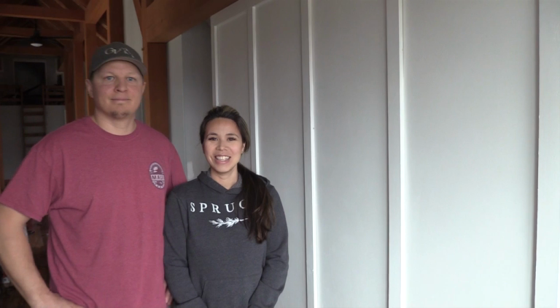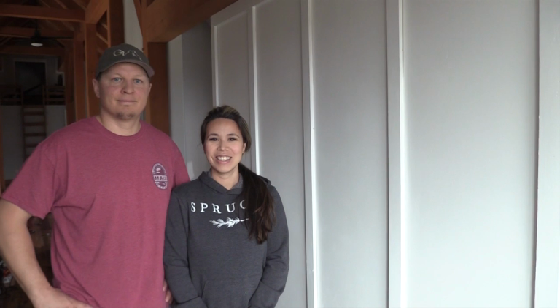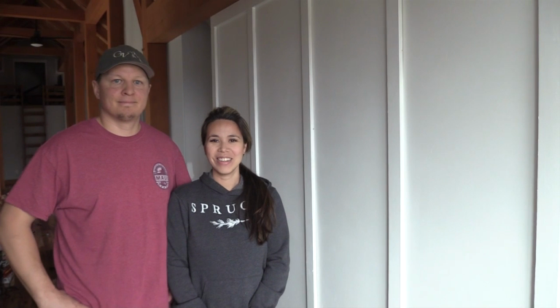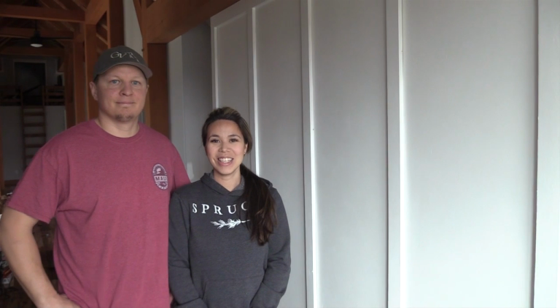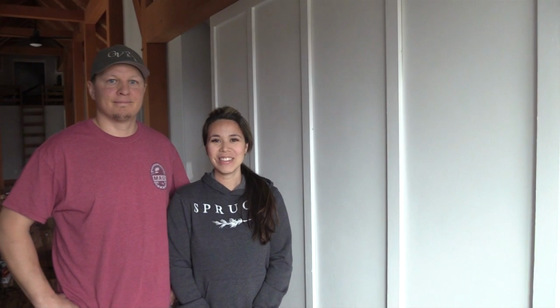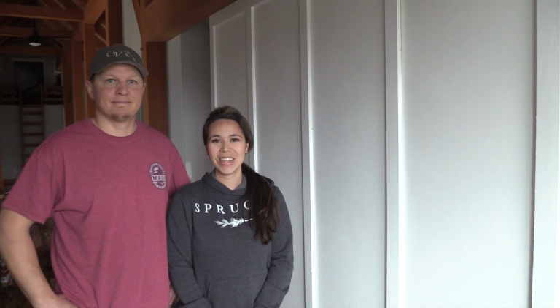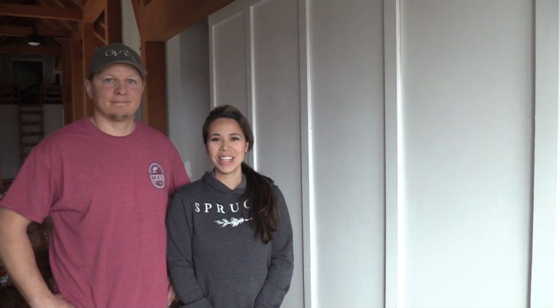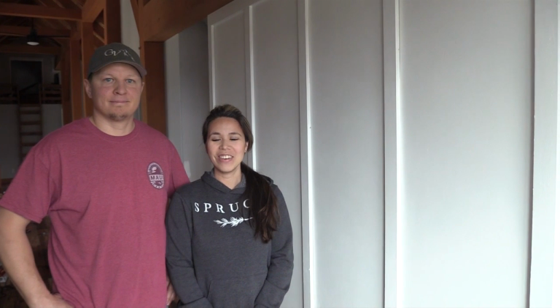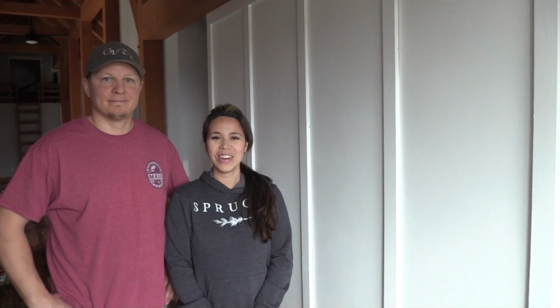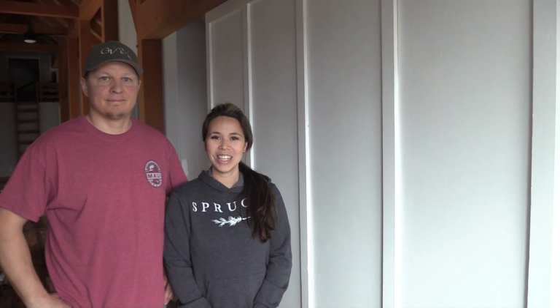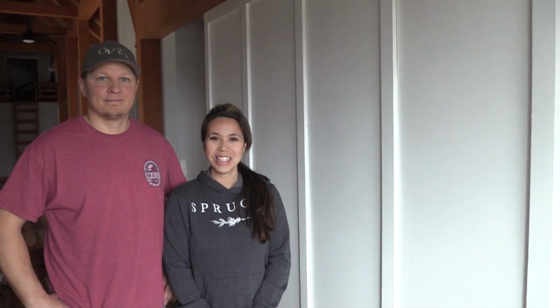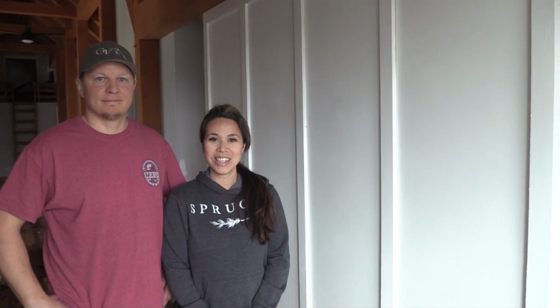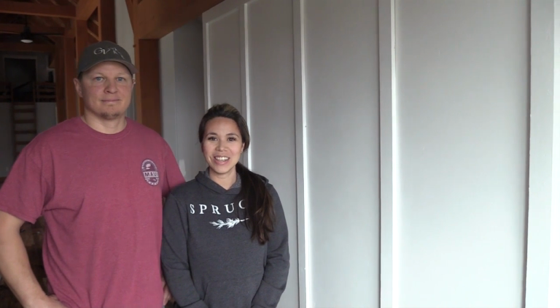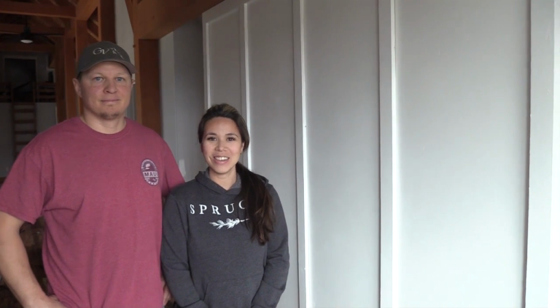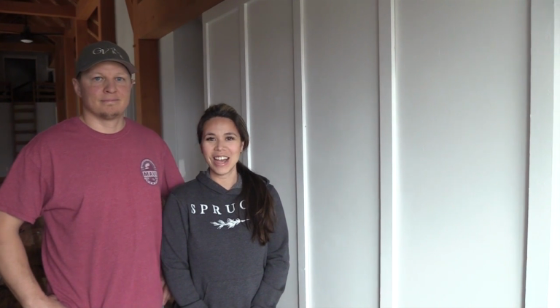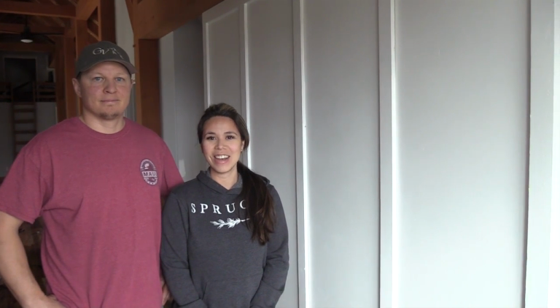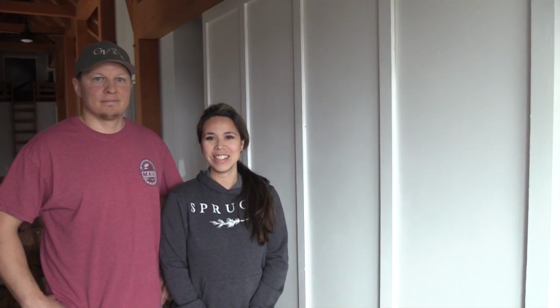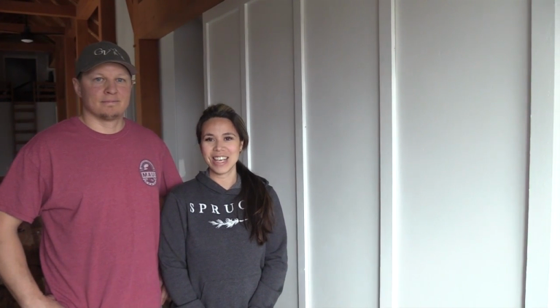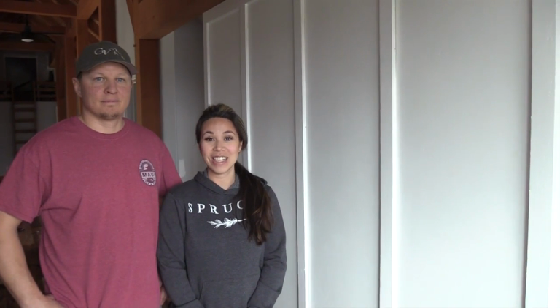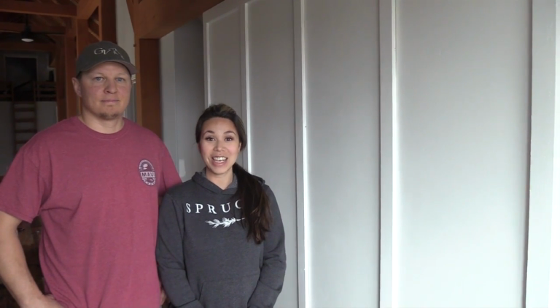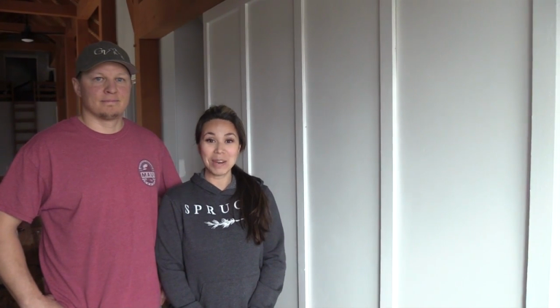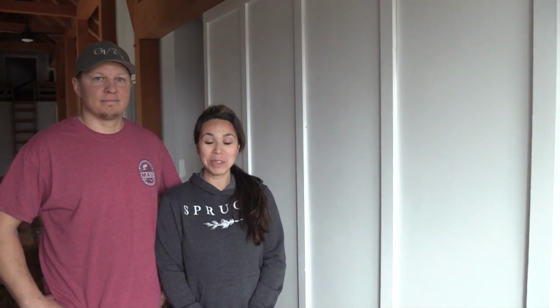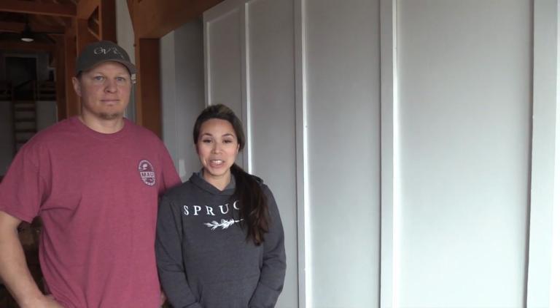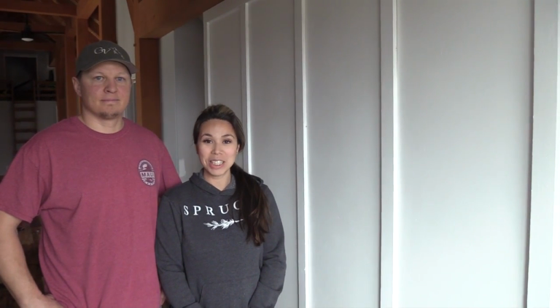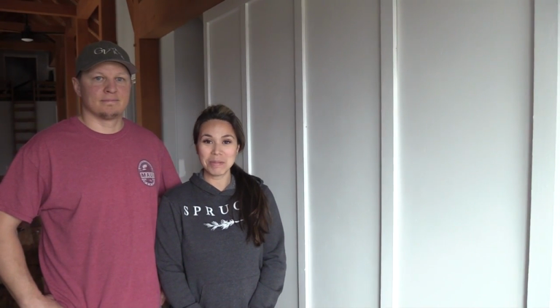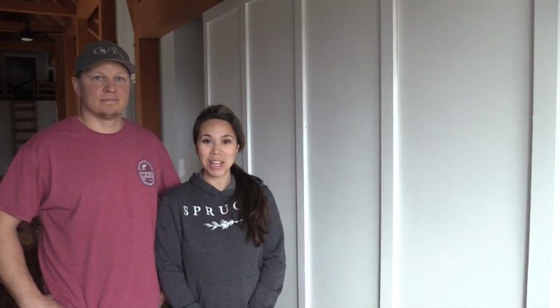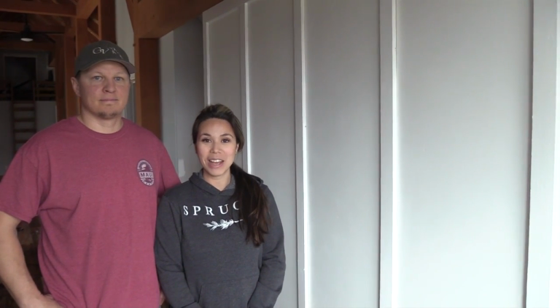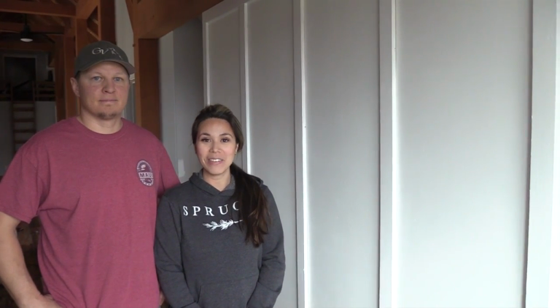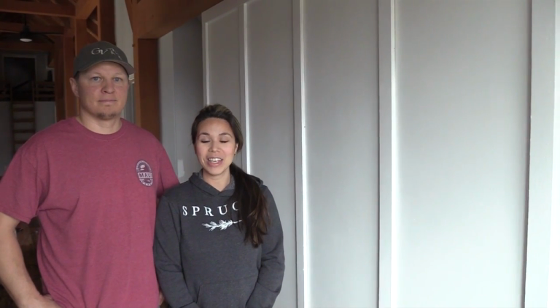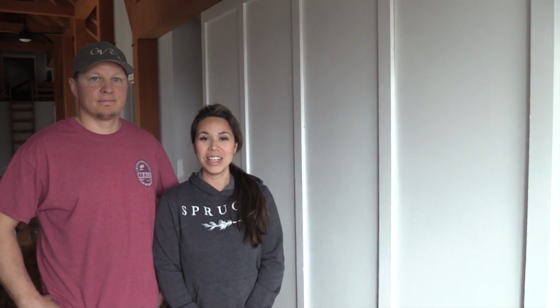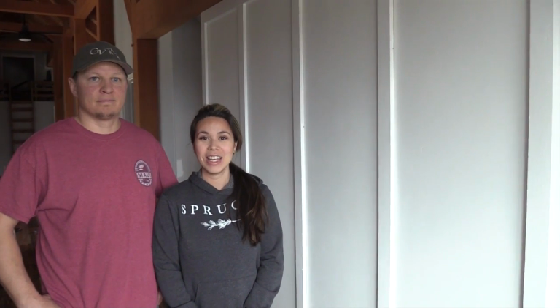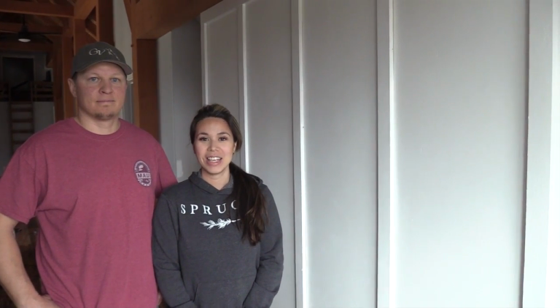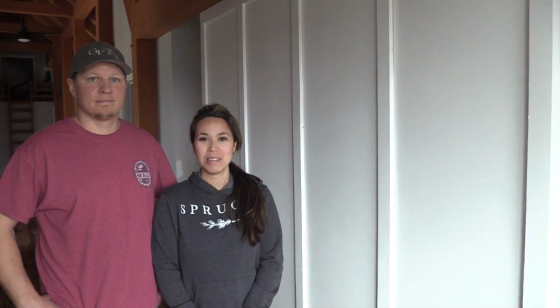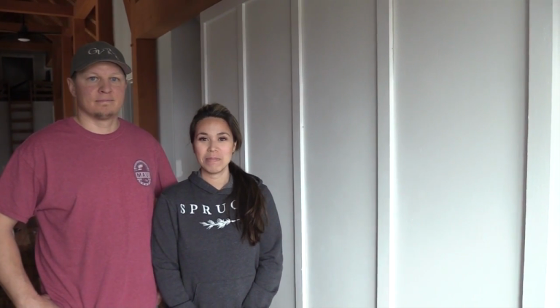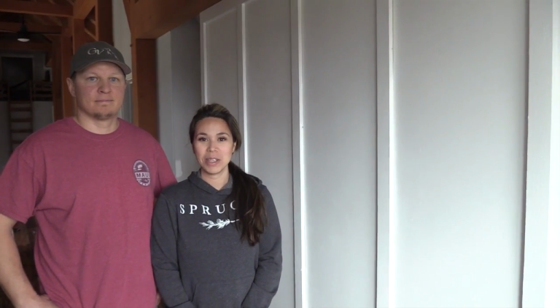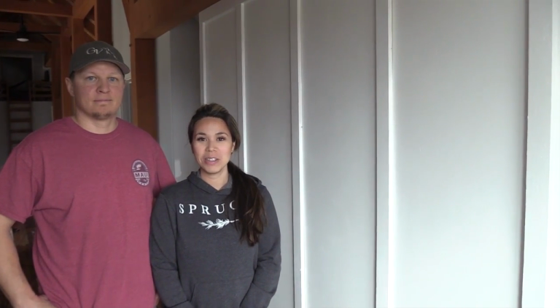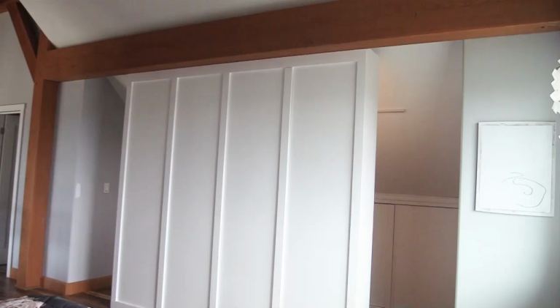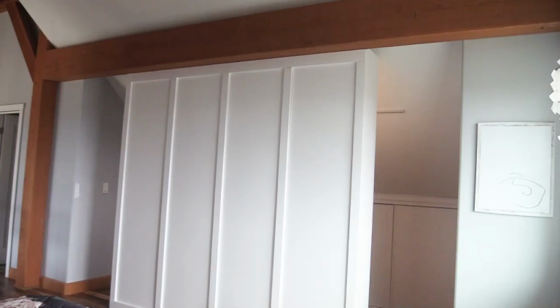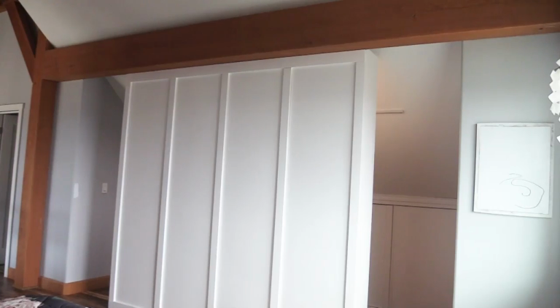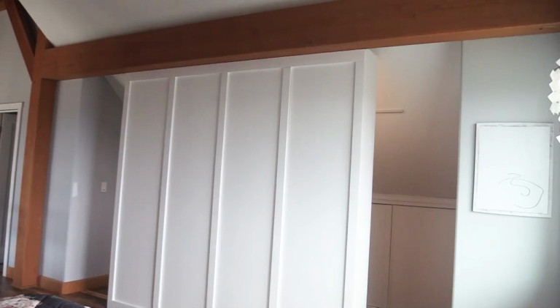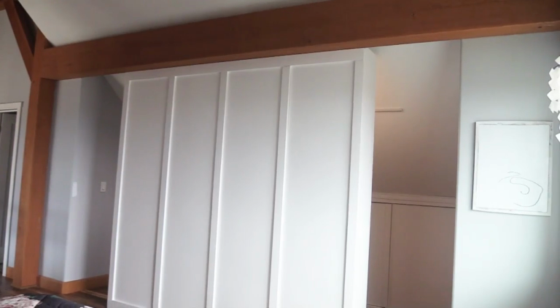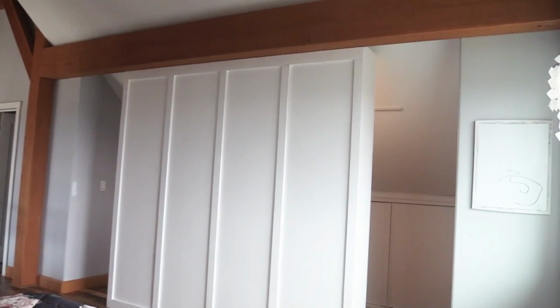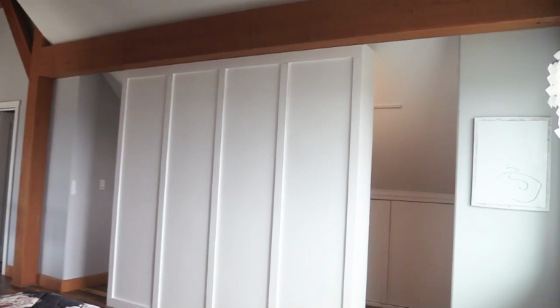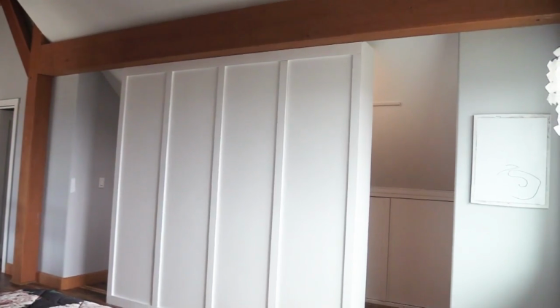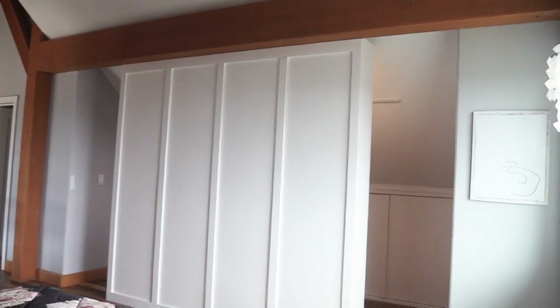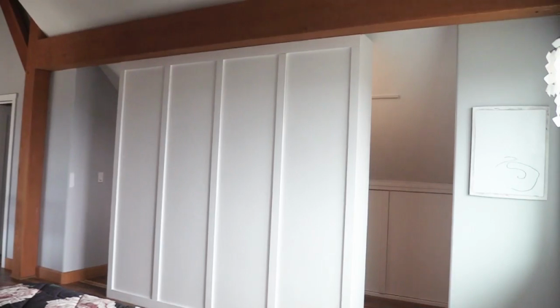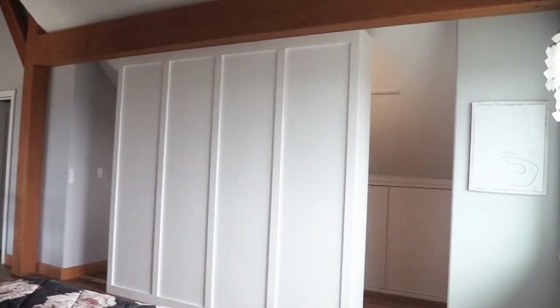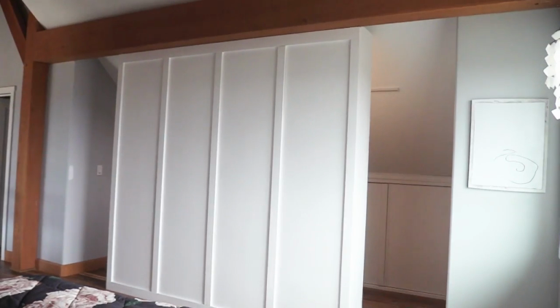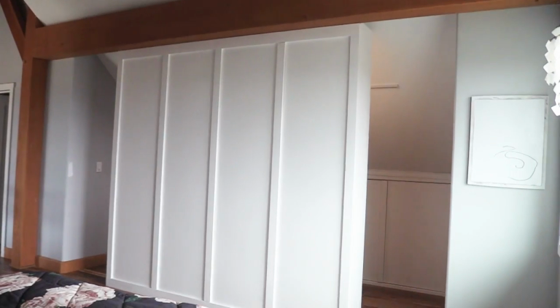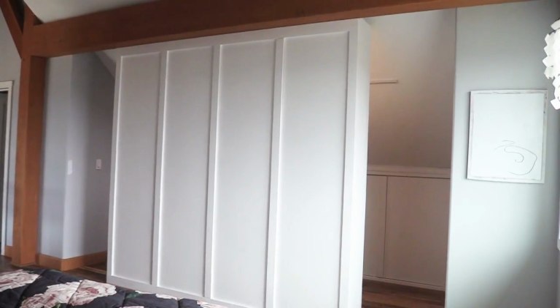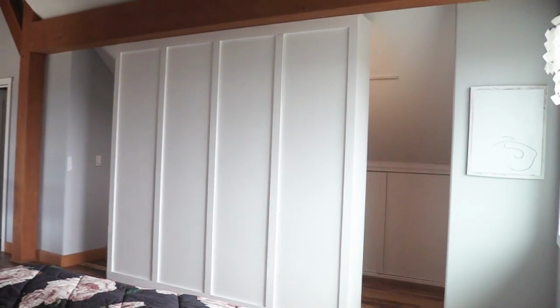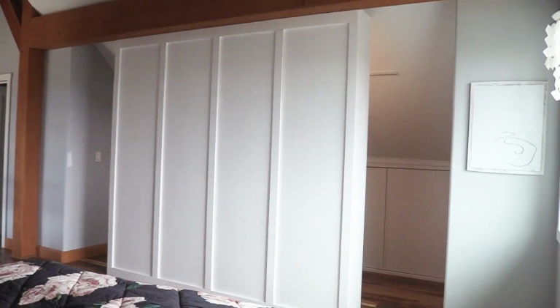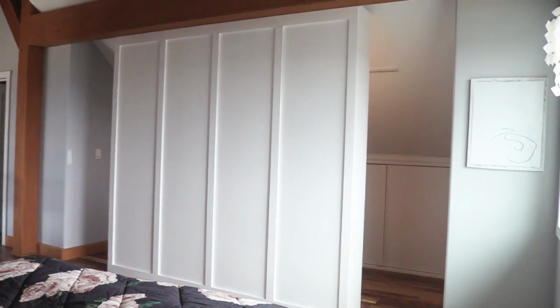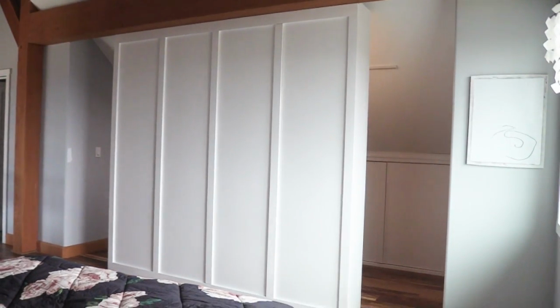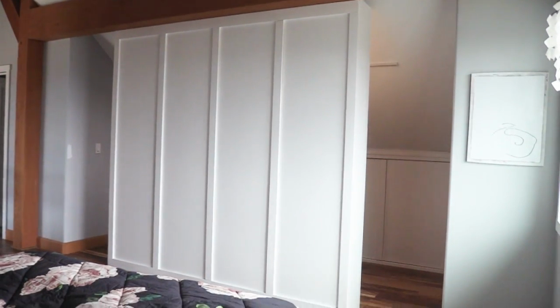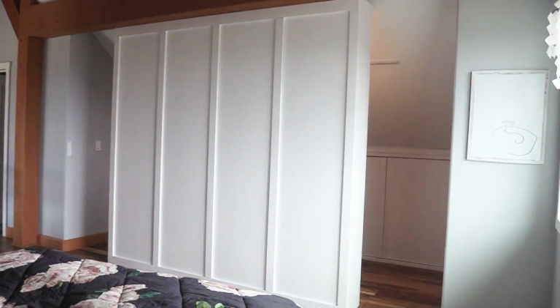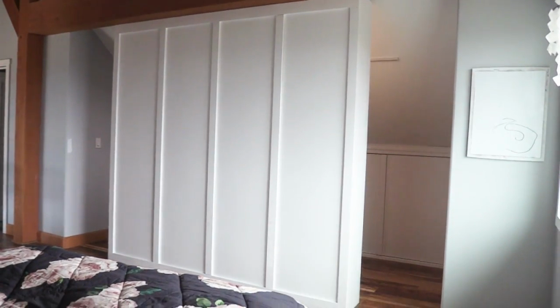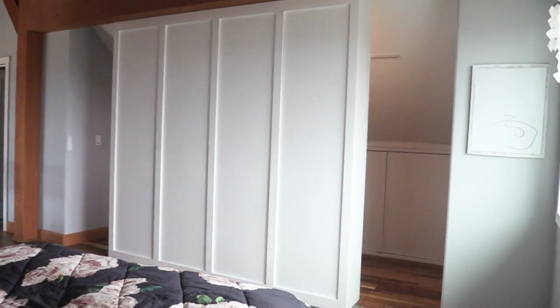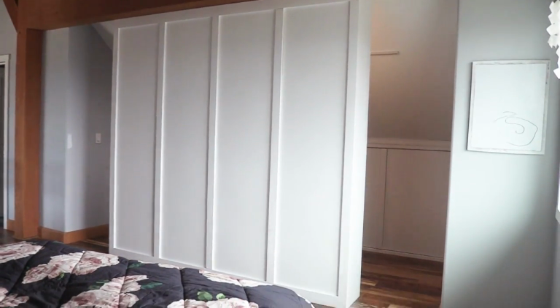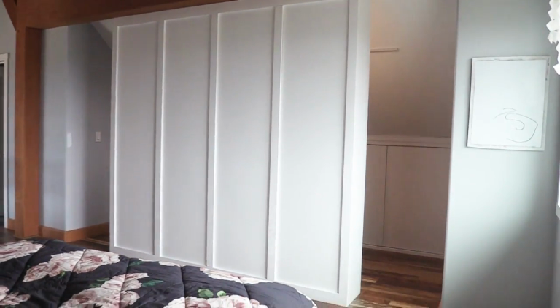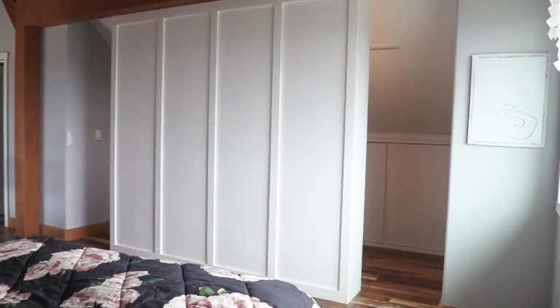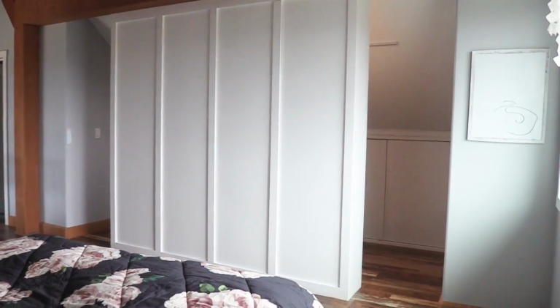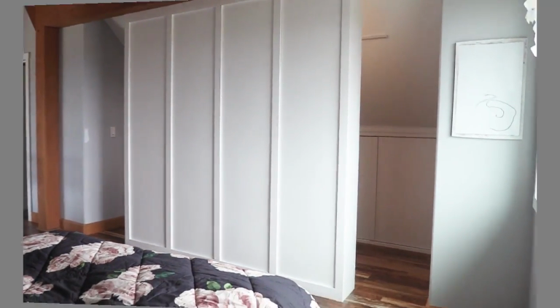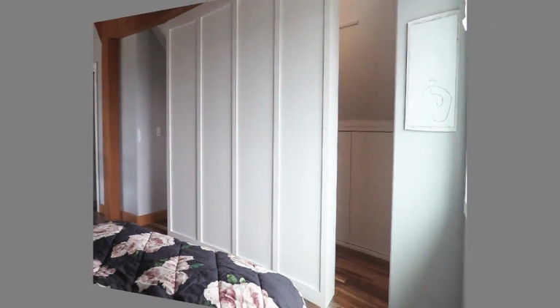In this video, we're going to show you how to take a couple sheets of plywood and build yourself a room divider that's also a closet.